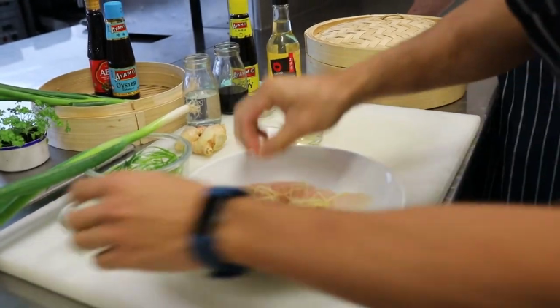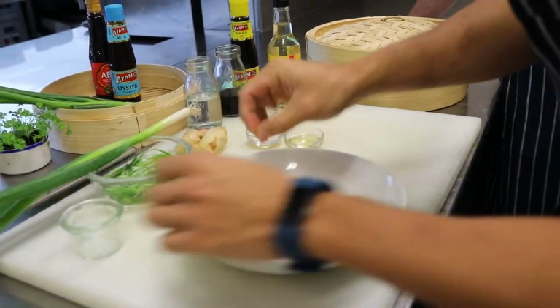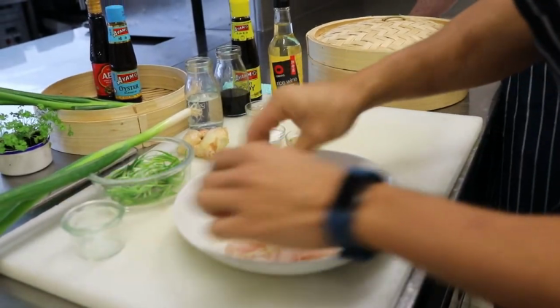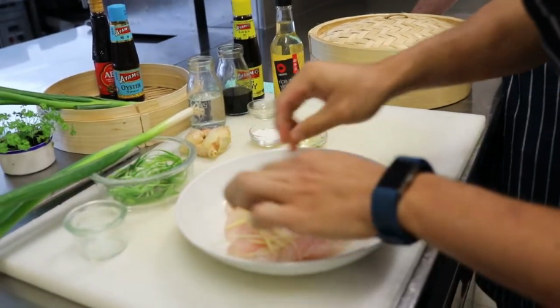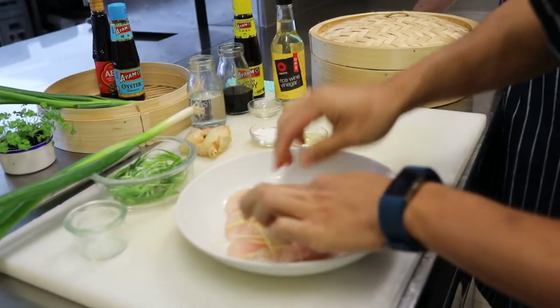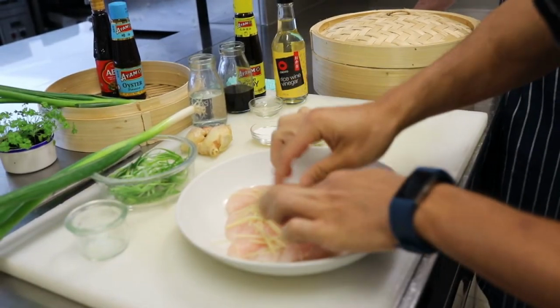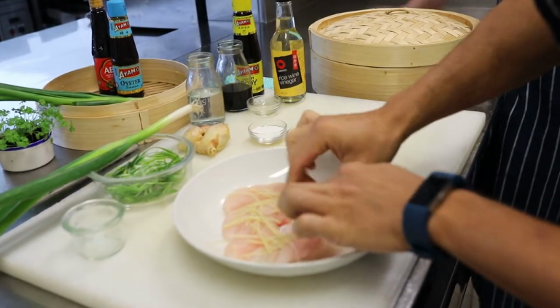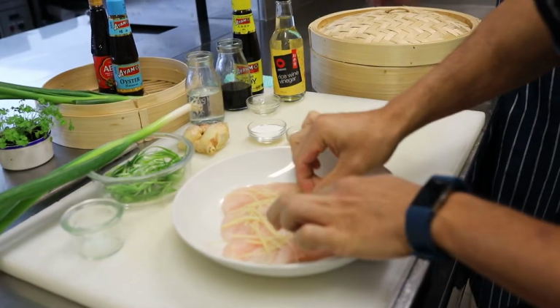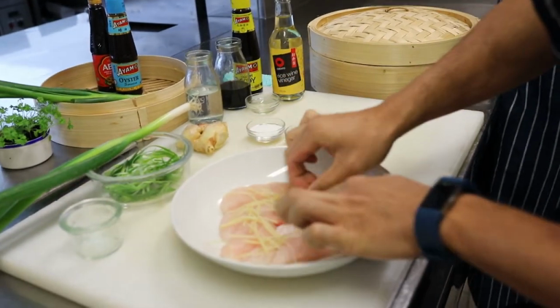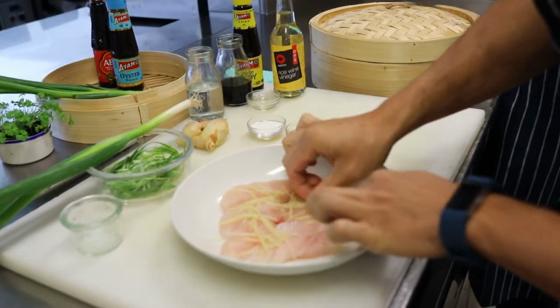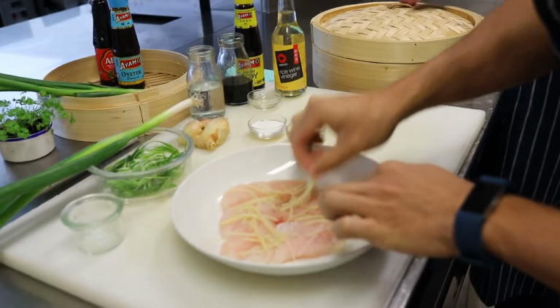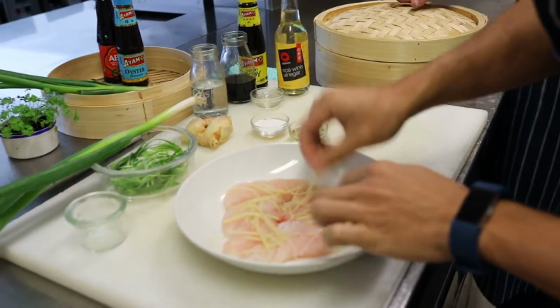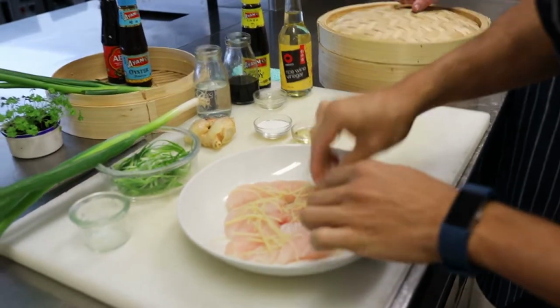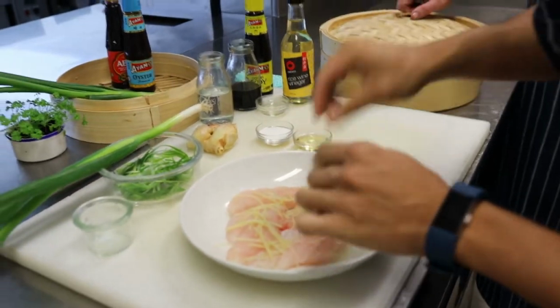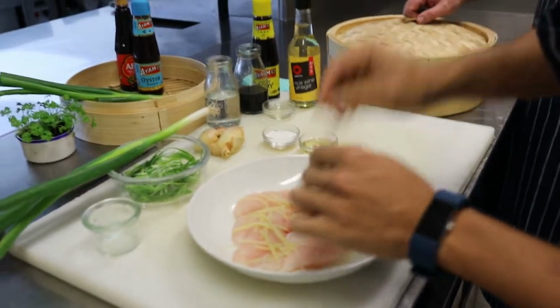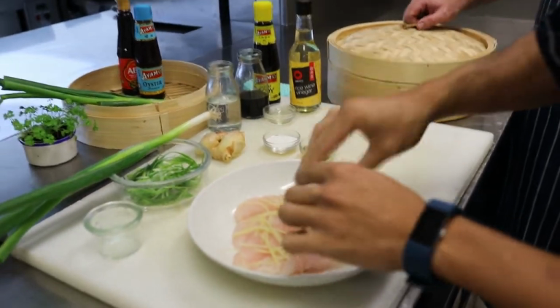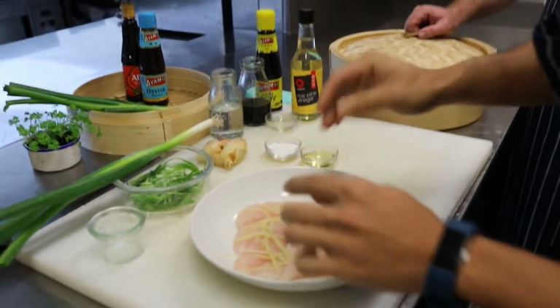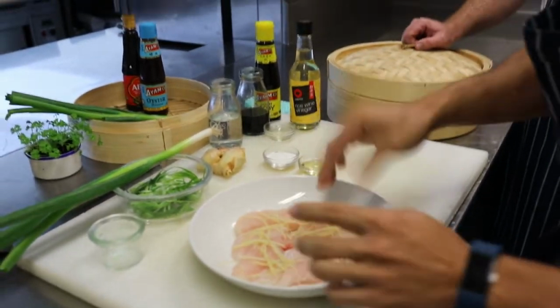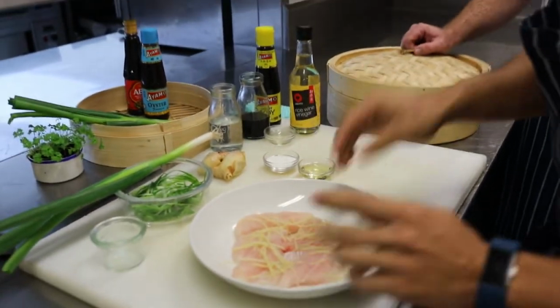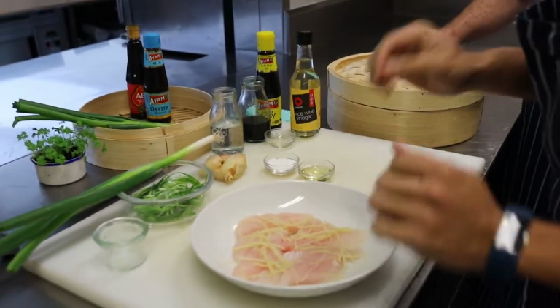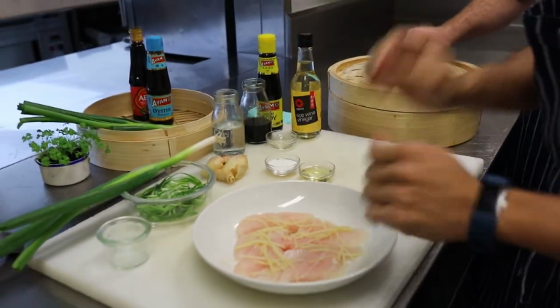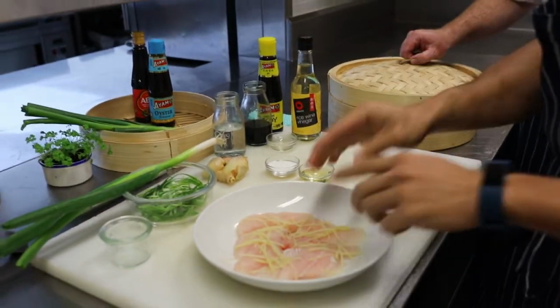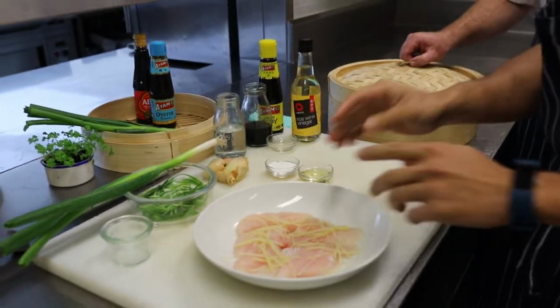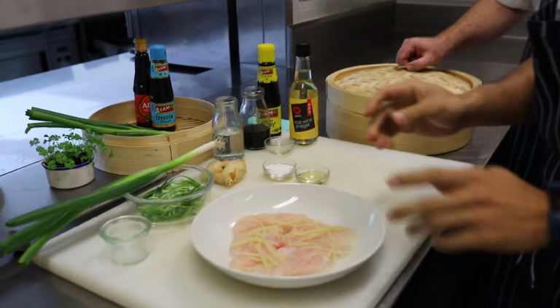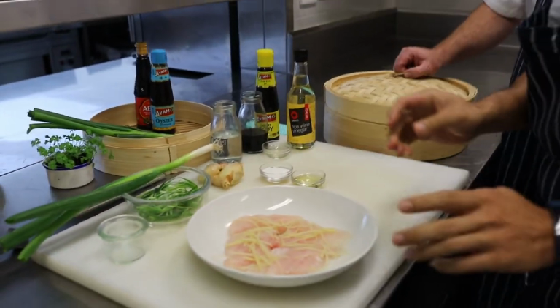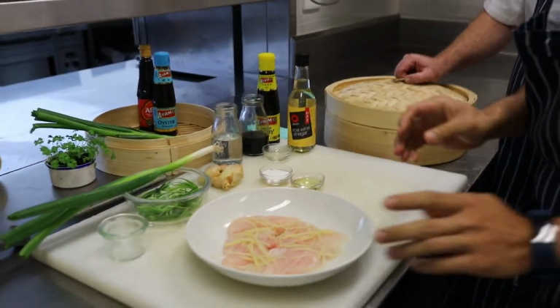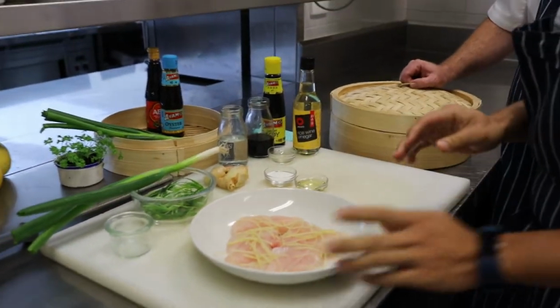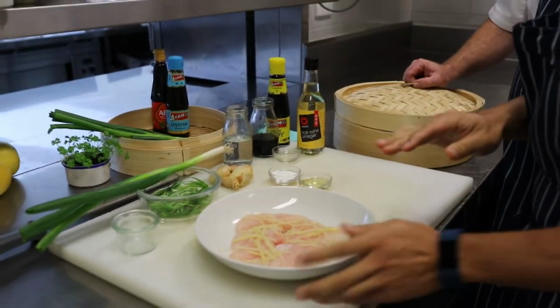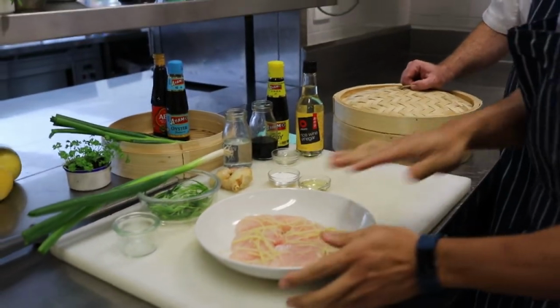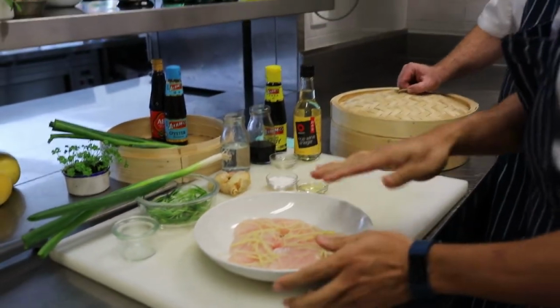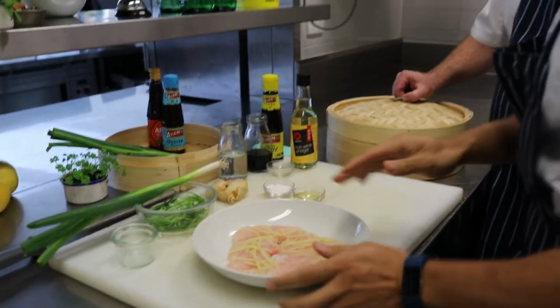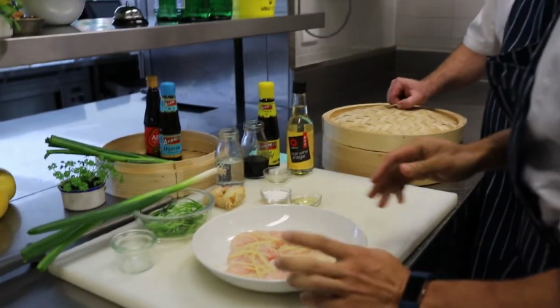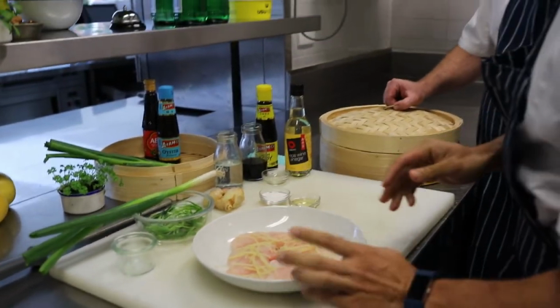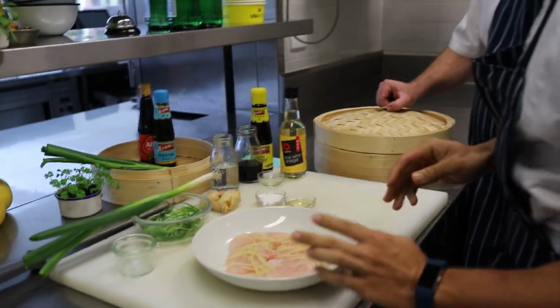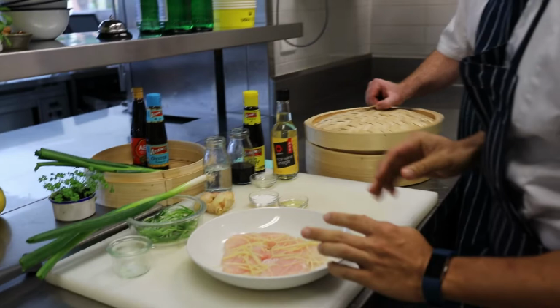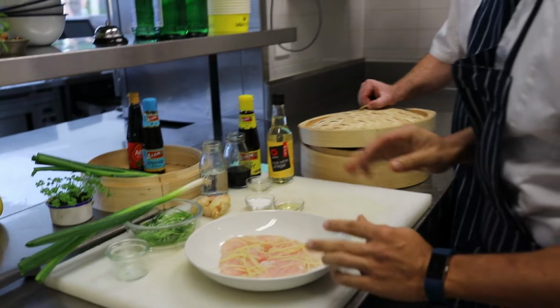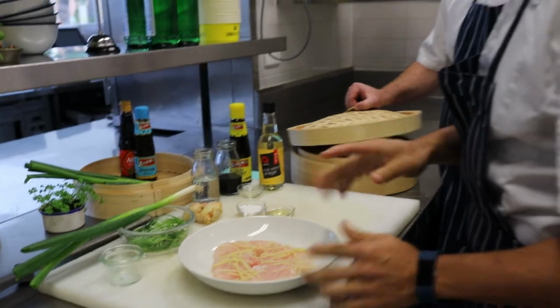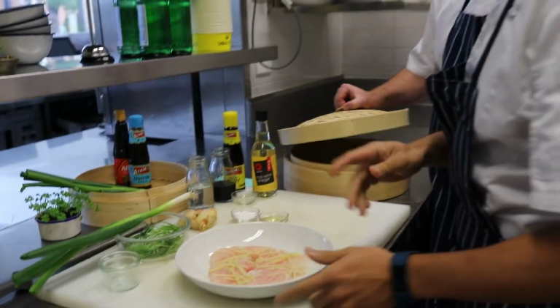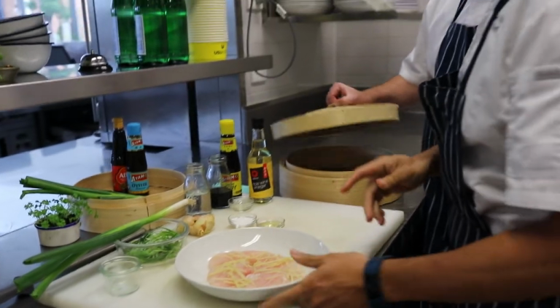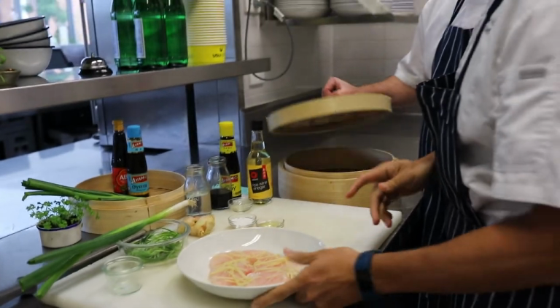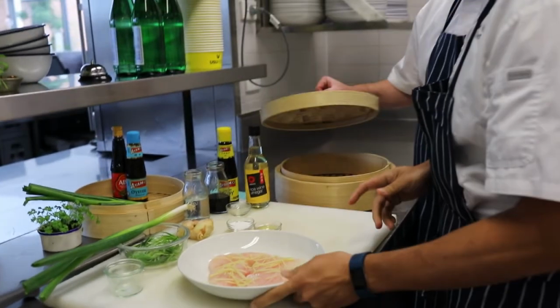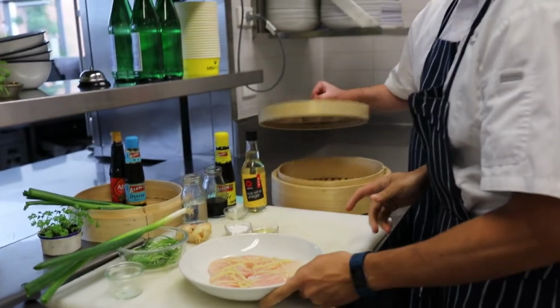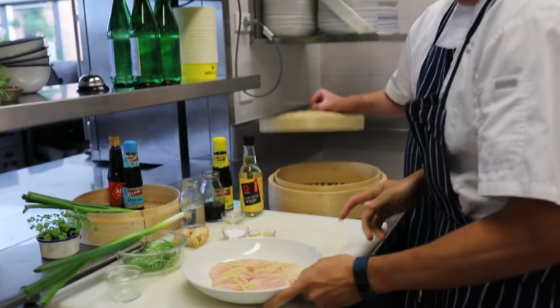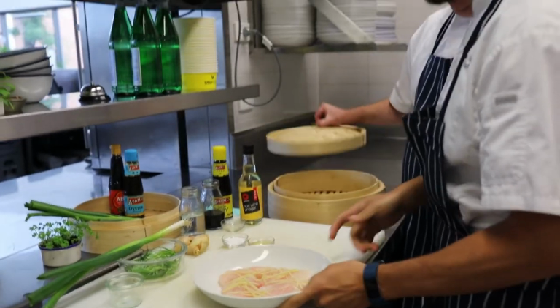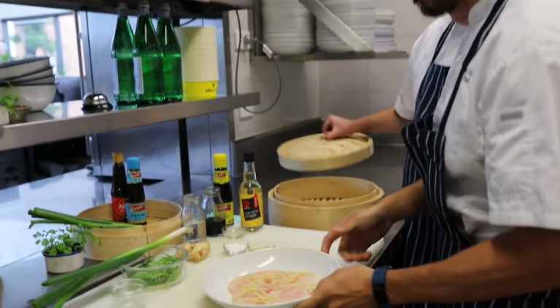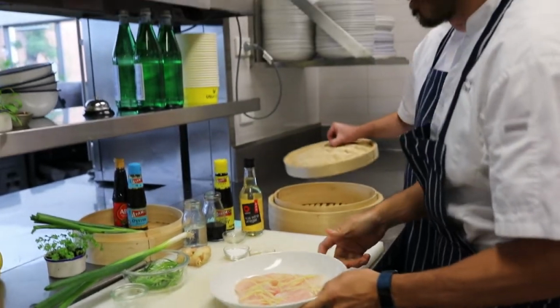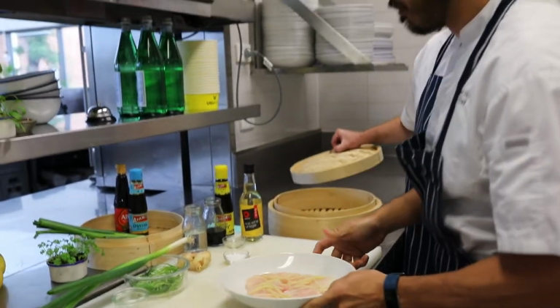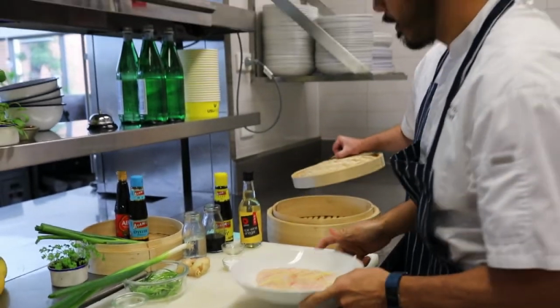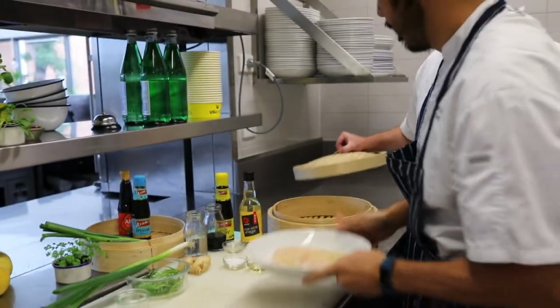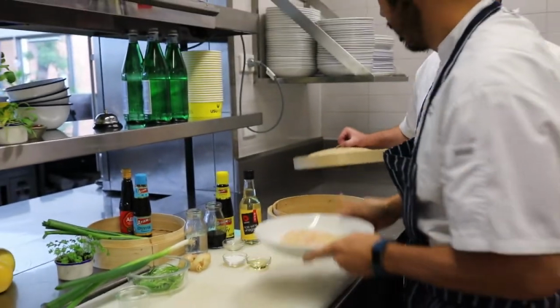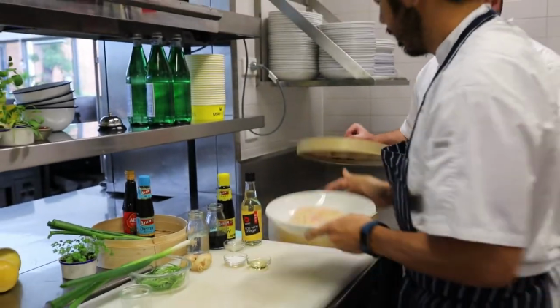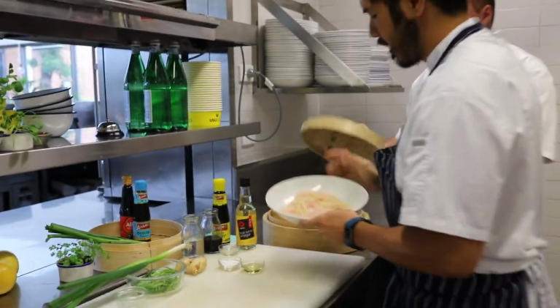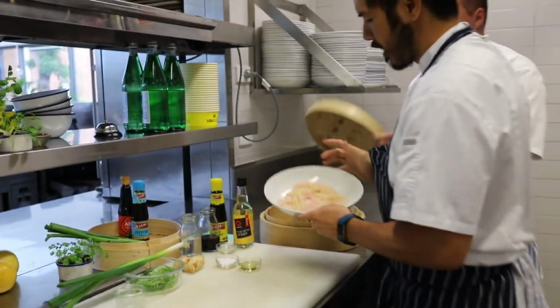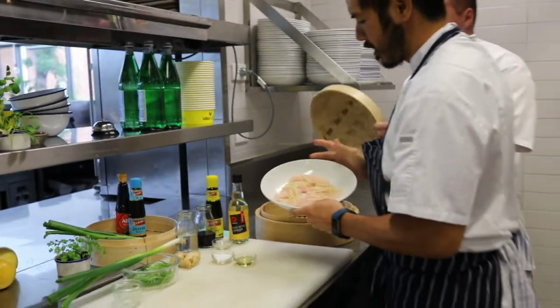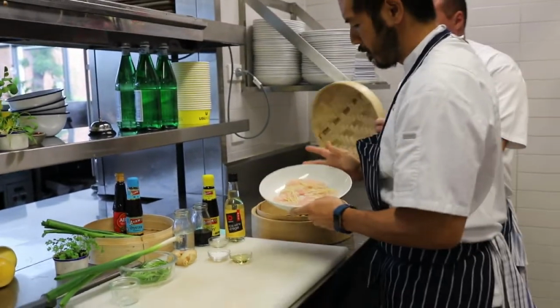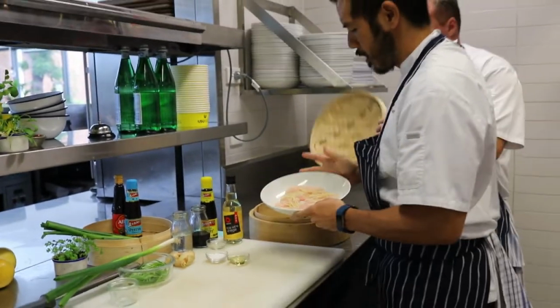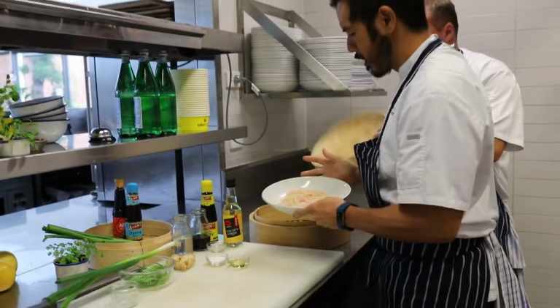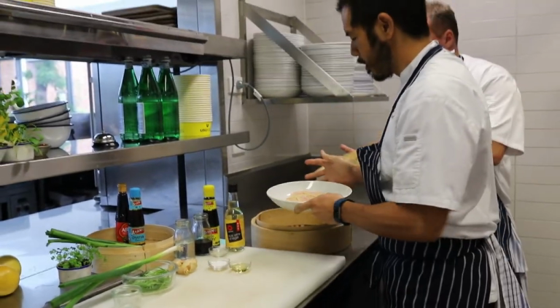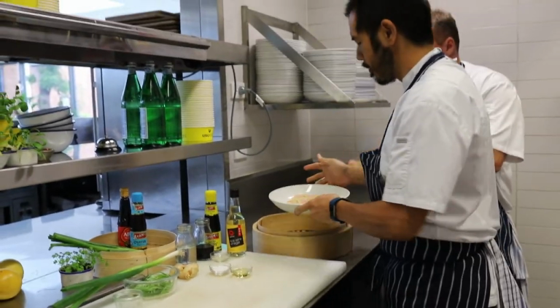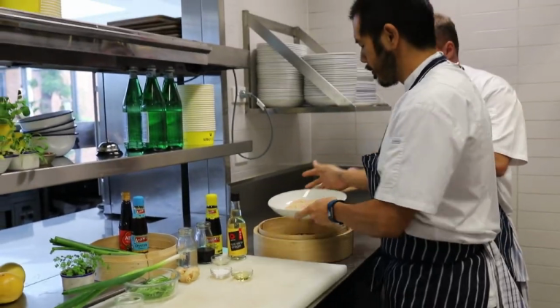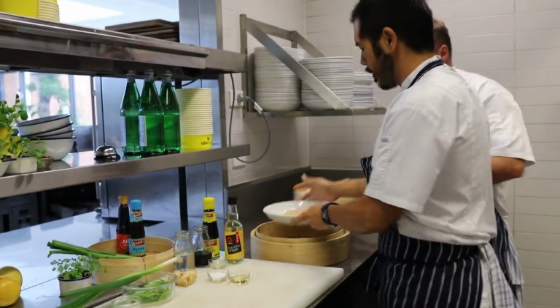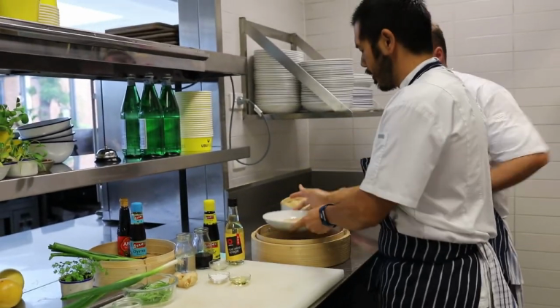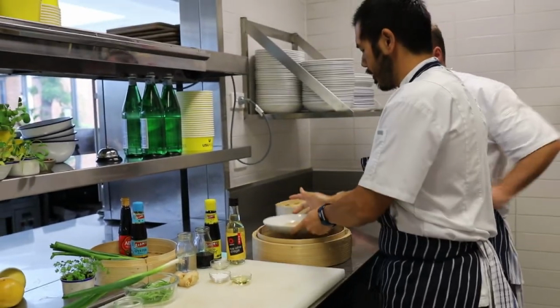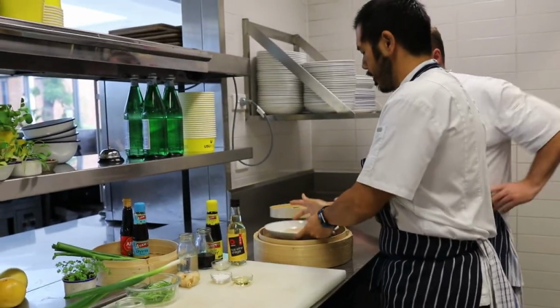I'm using about 300 grams of fish, and the ginger — it's not much, it's only about 10 grams. That's actually quite generous with the ginger.